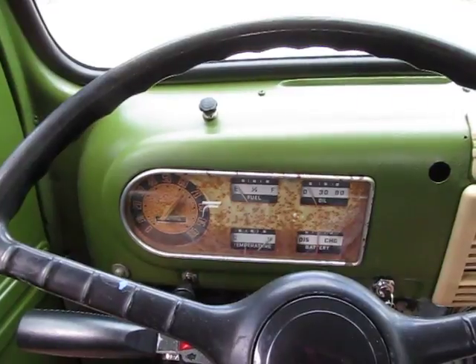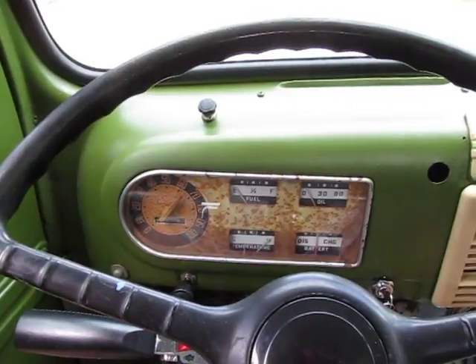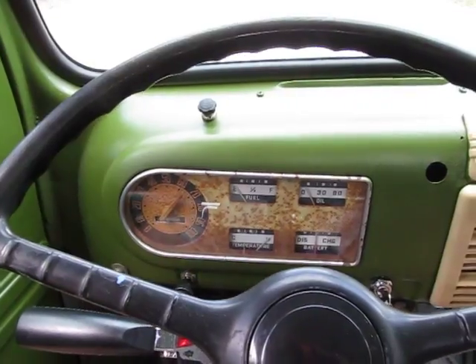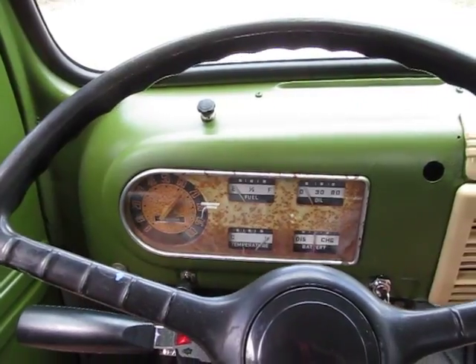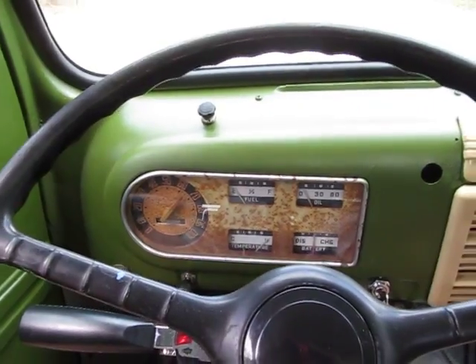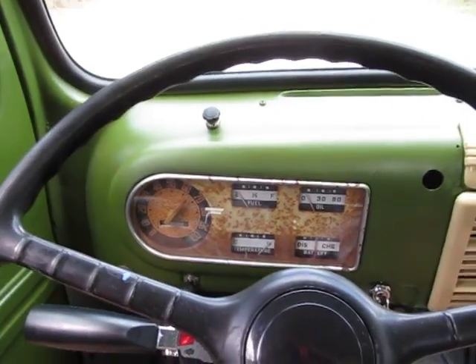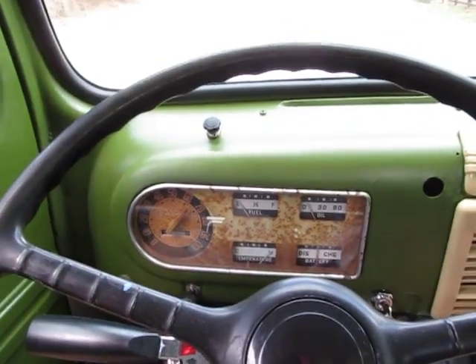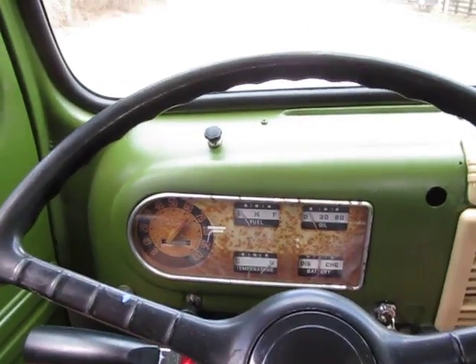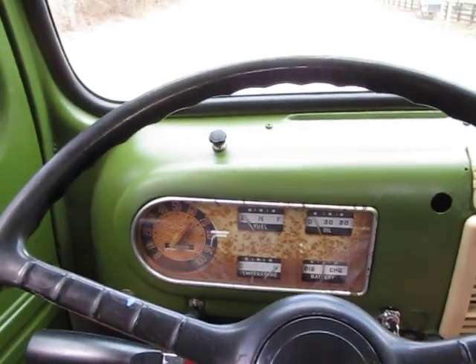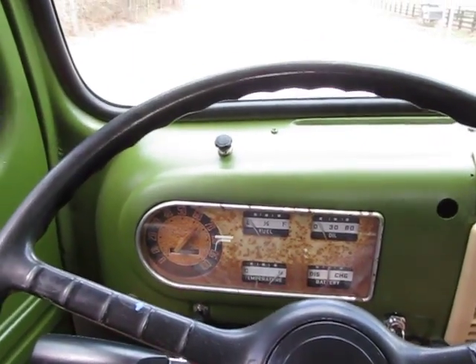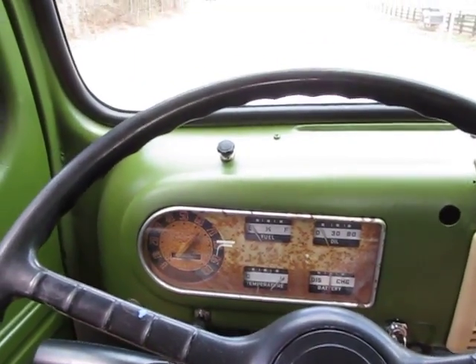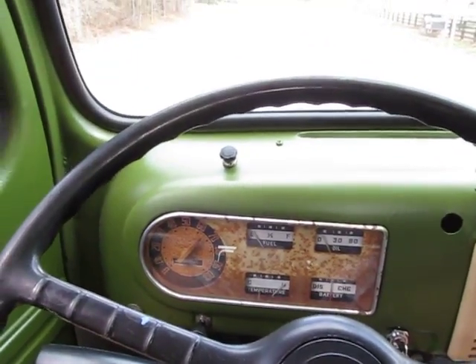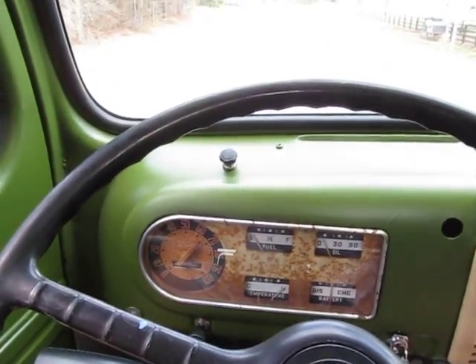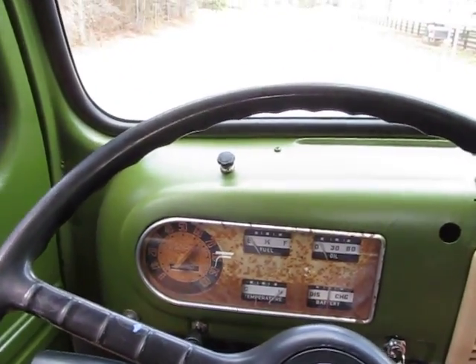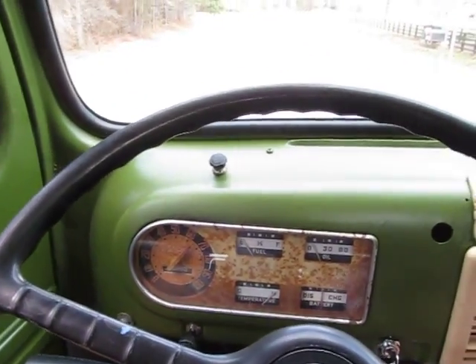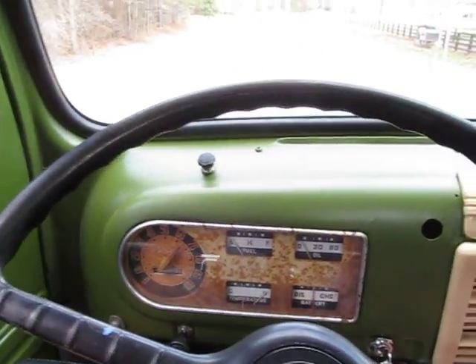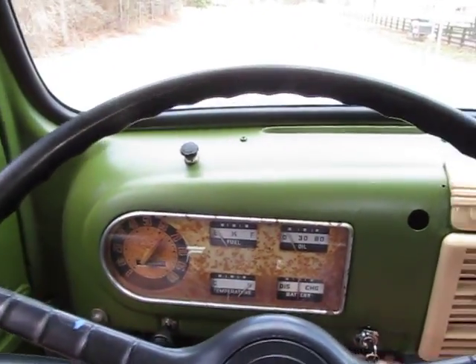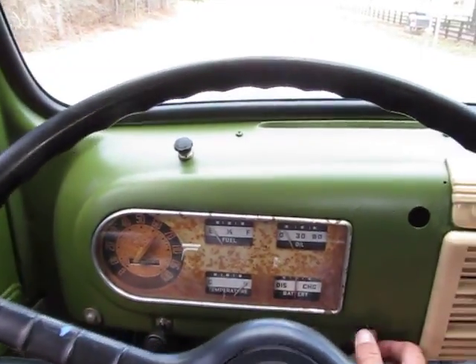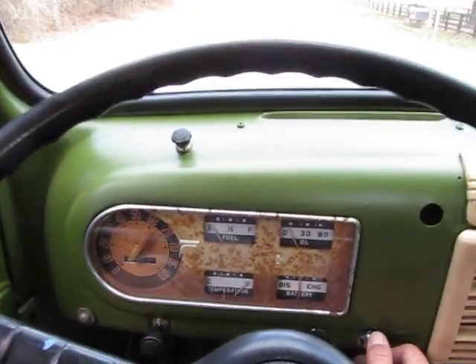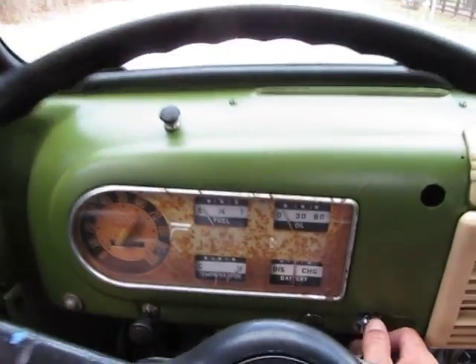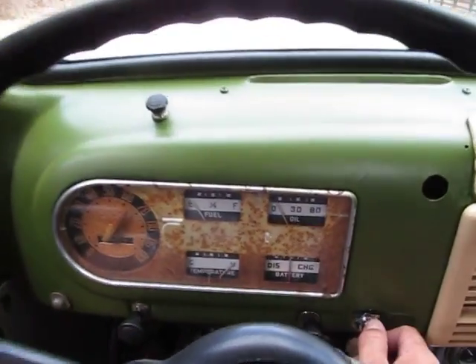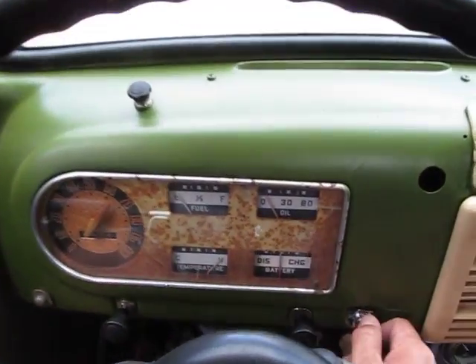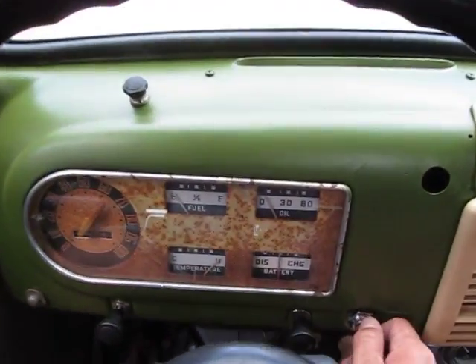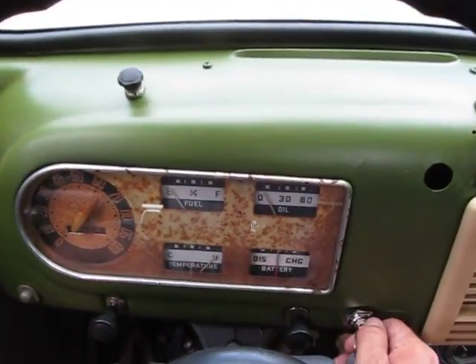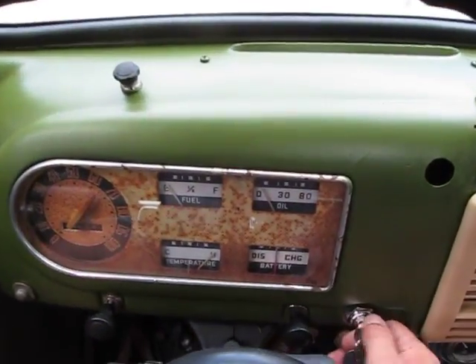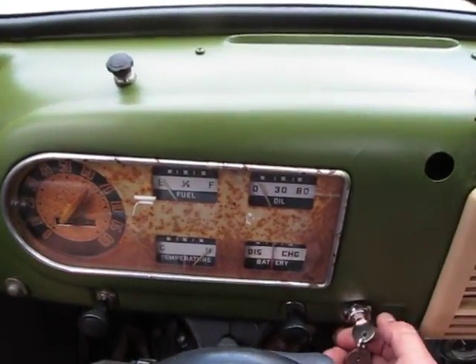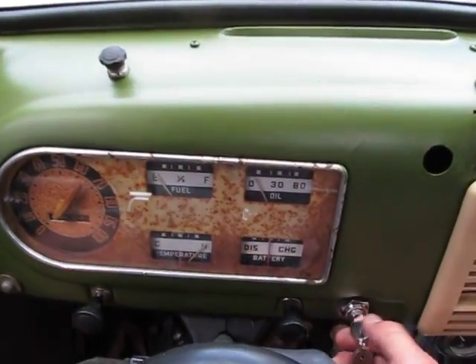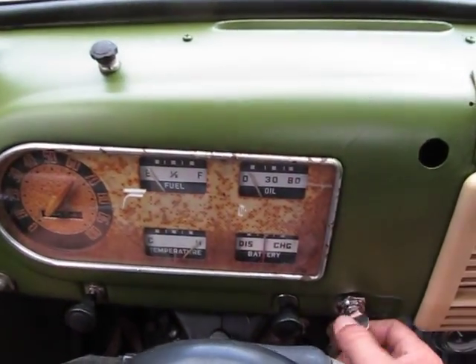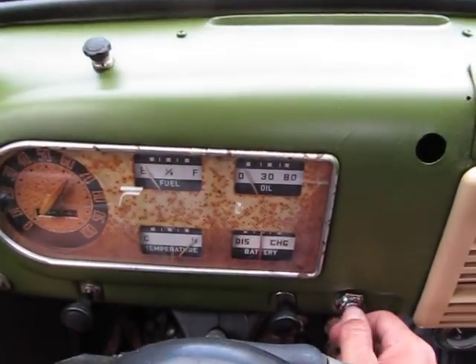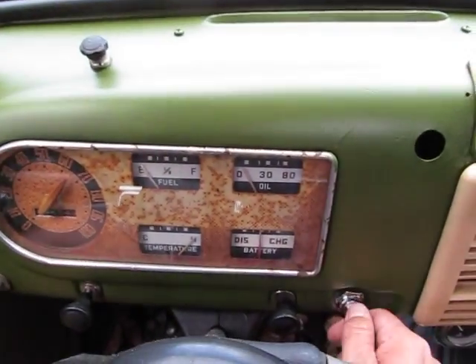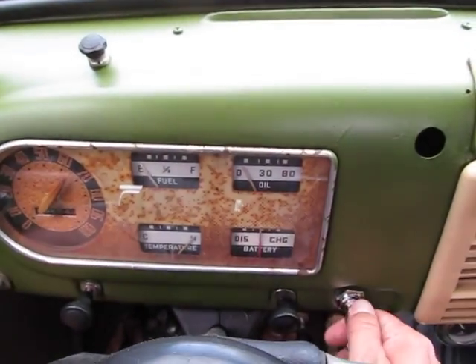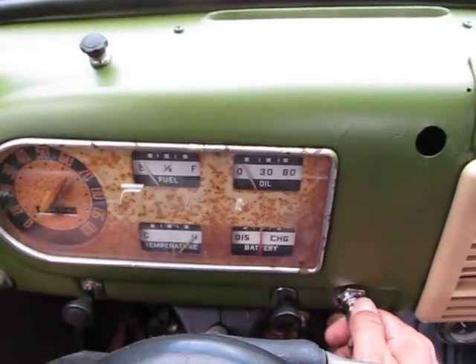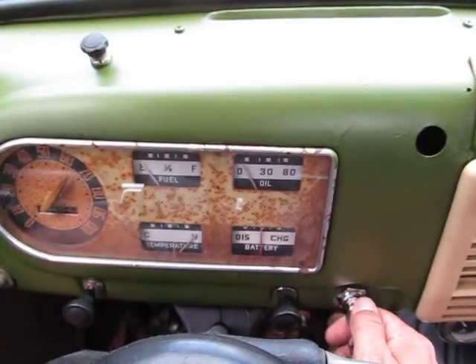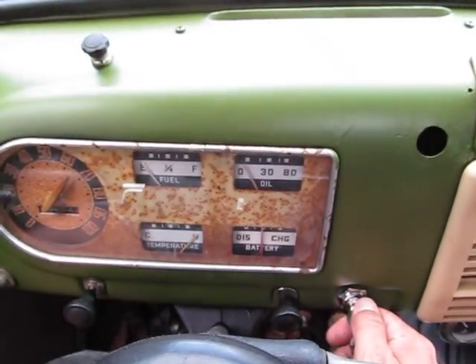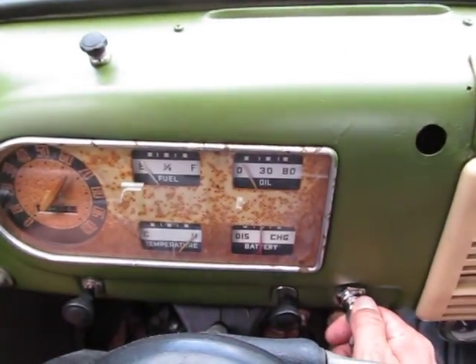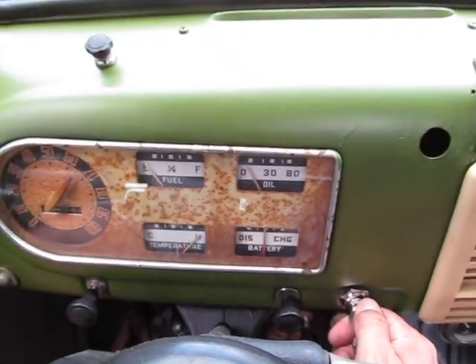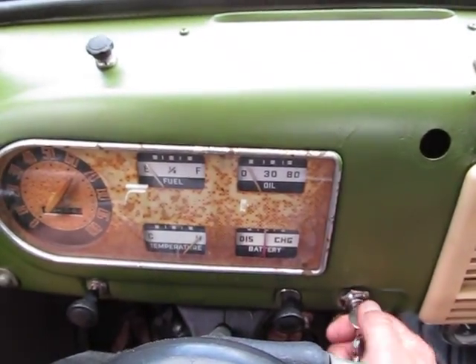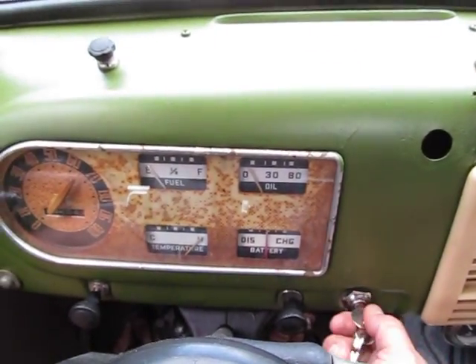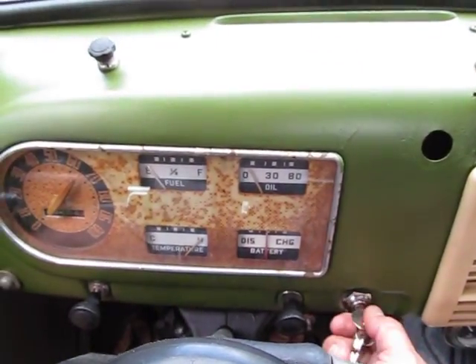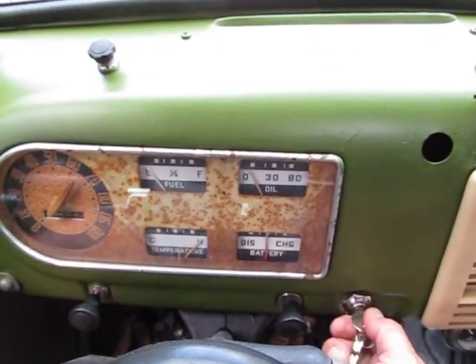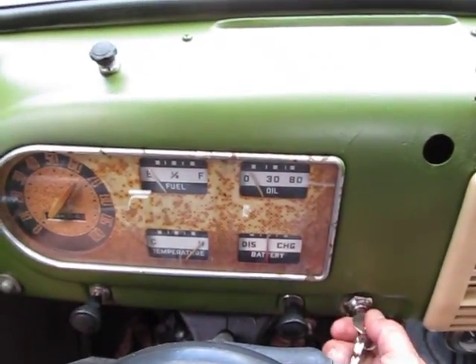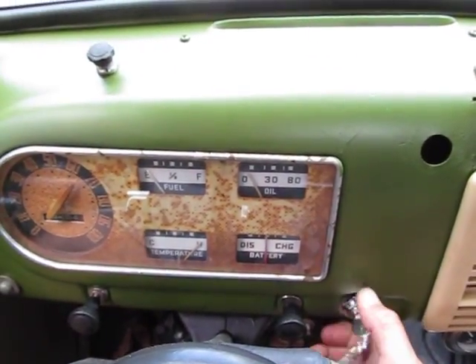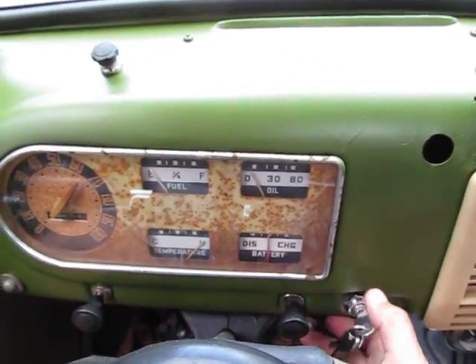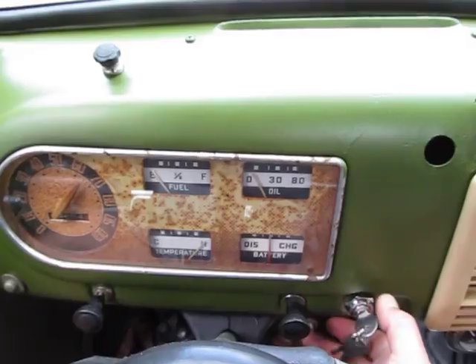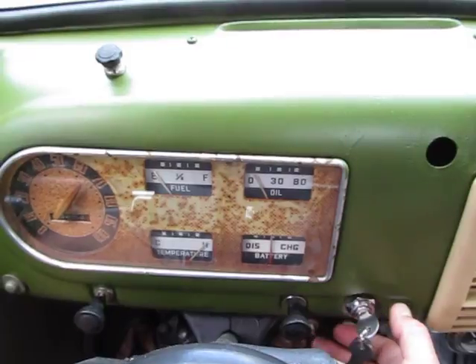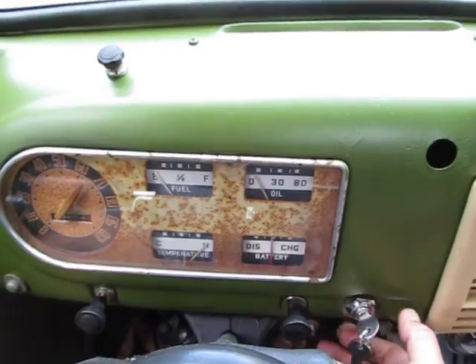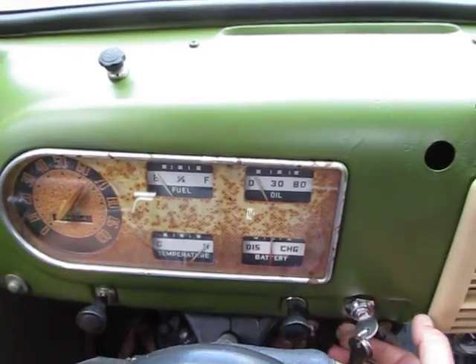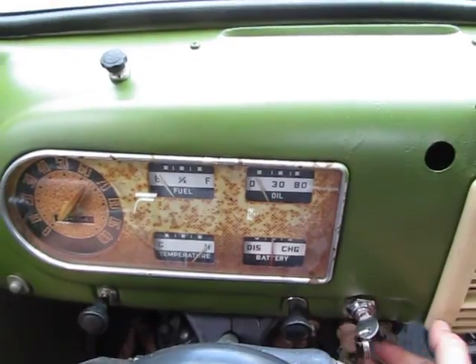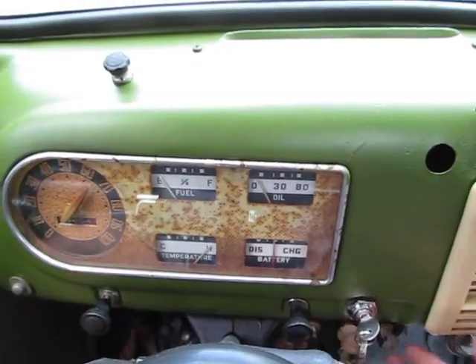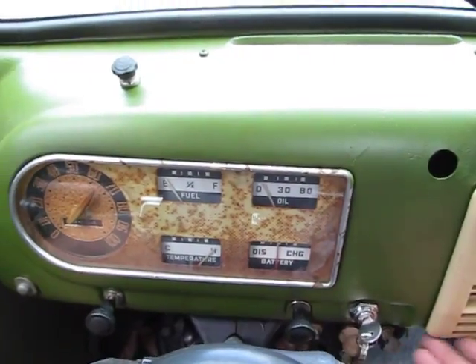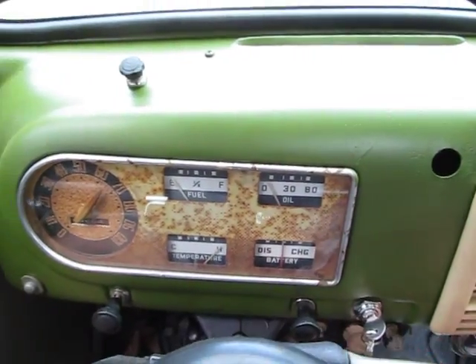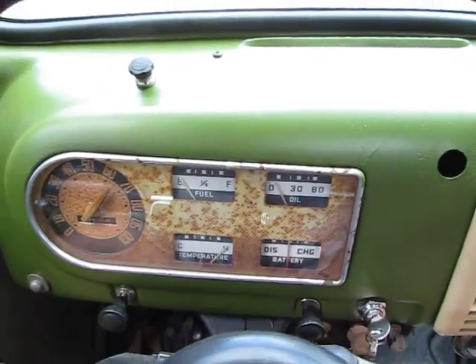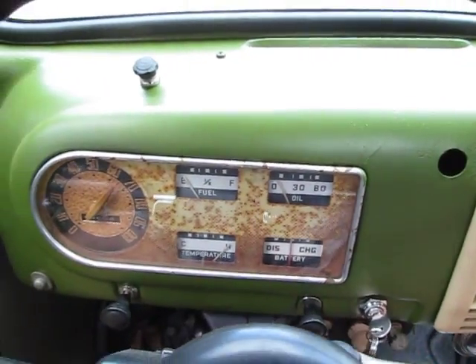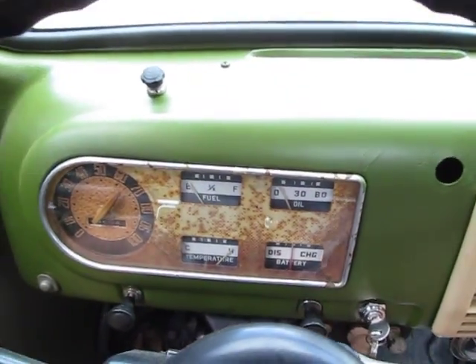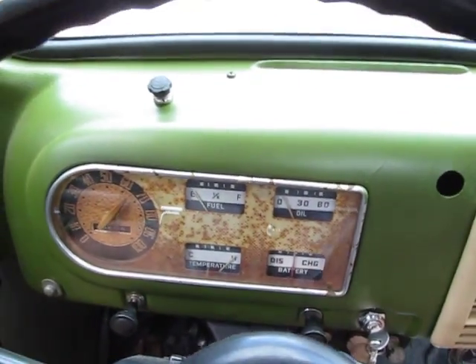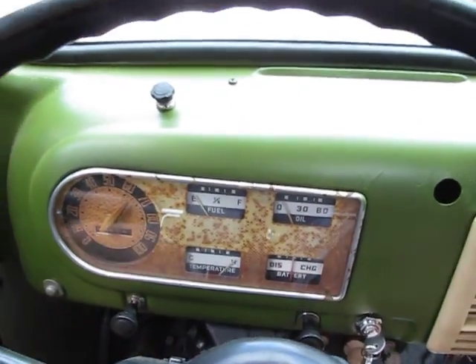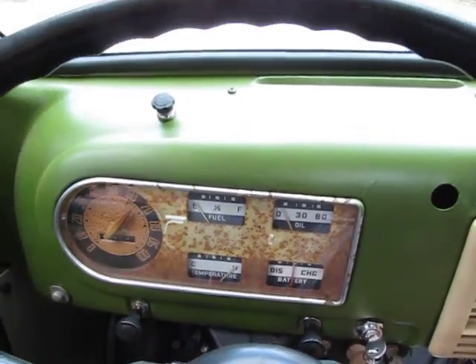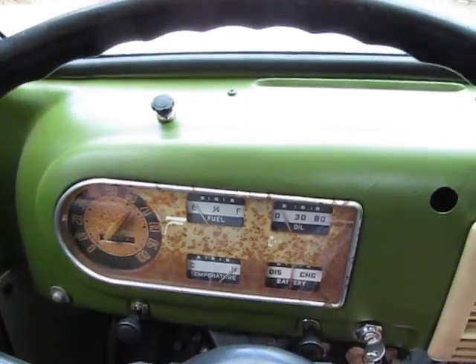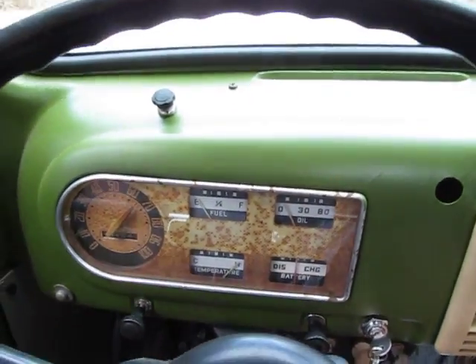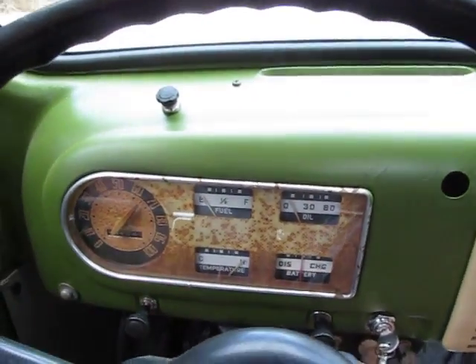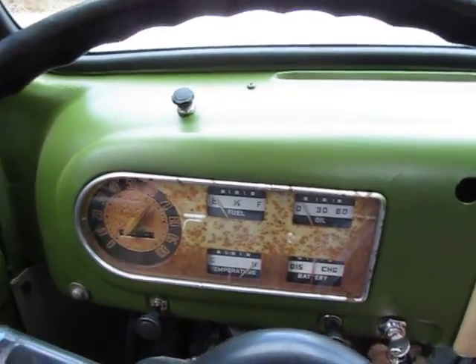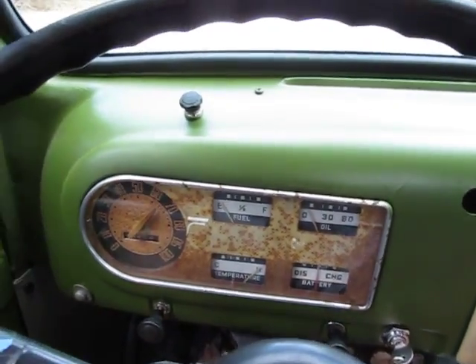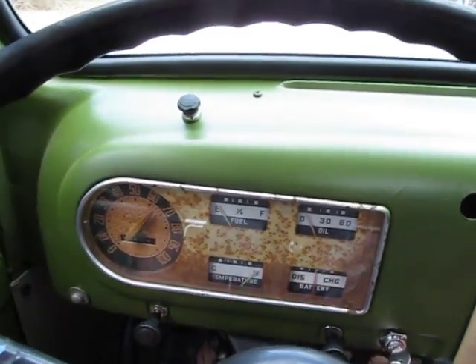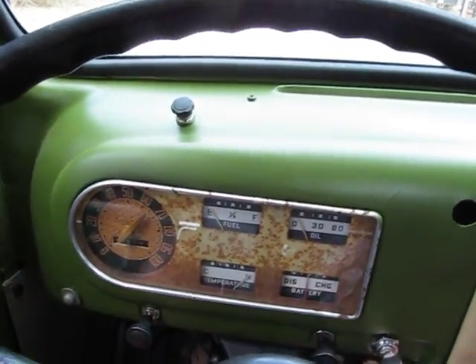This is a 1950 Ford F1. I'm going to take it for a quick drive and show you around the truck.